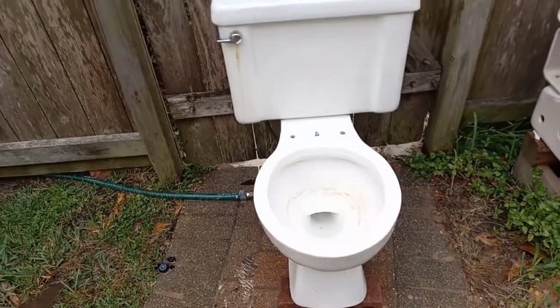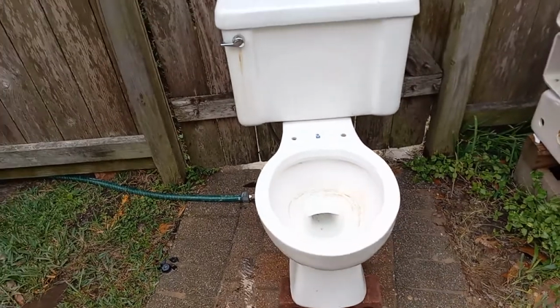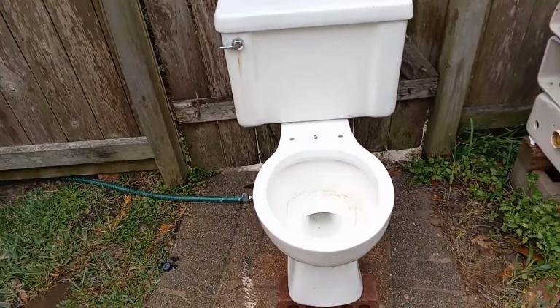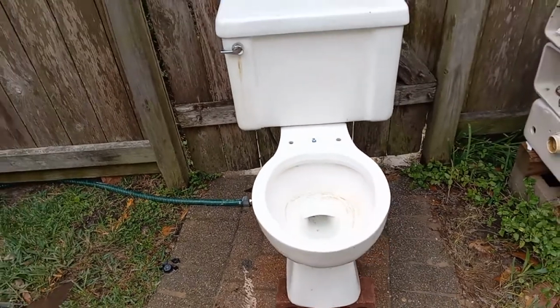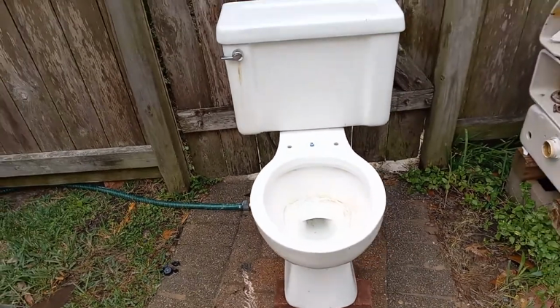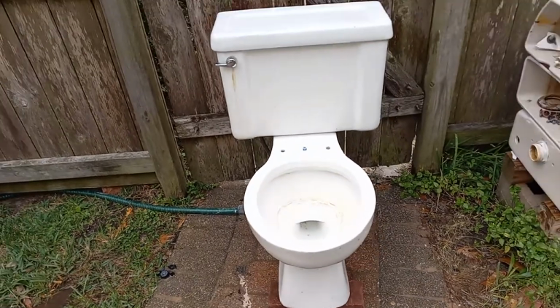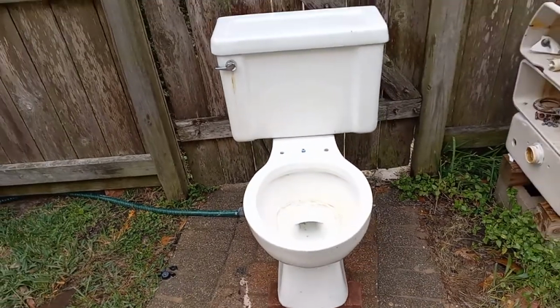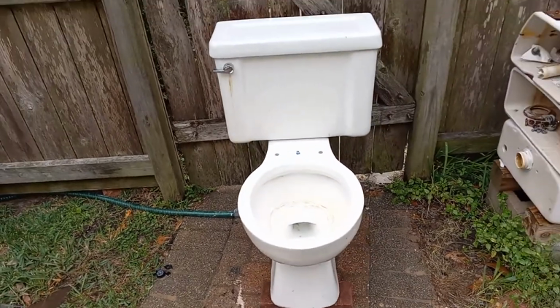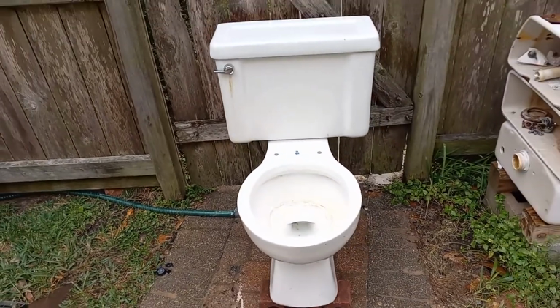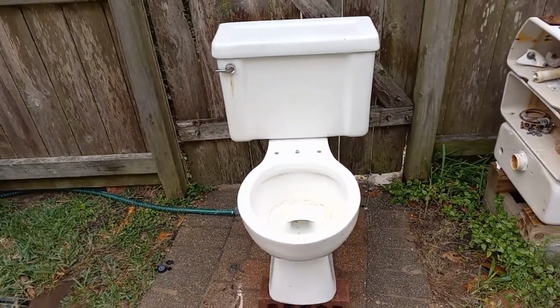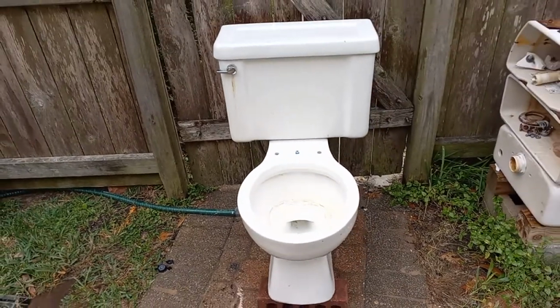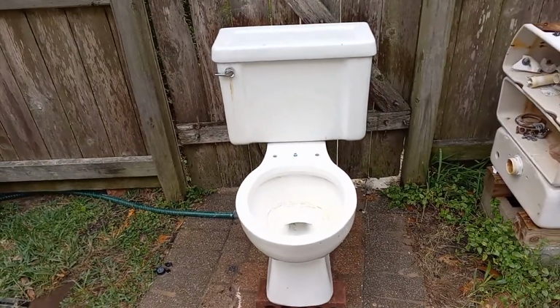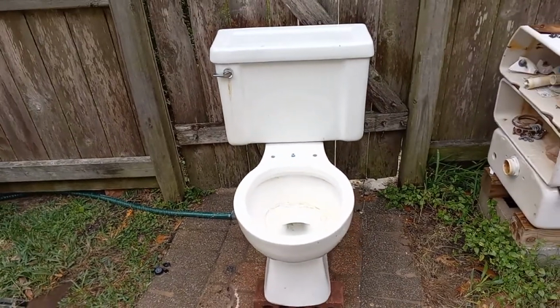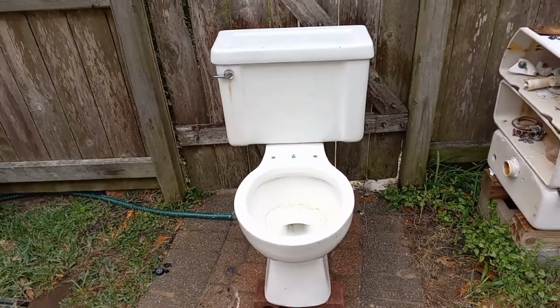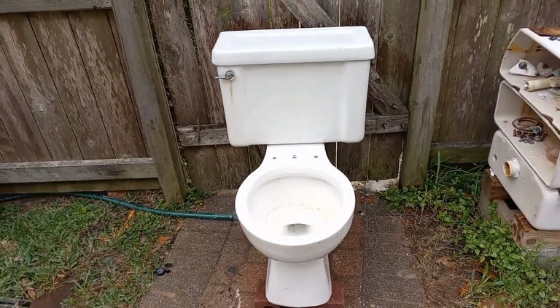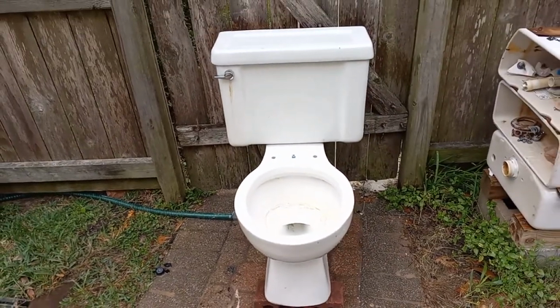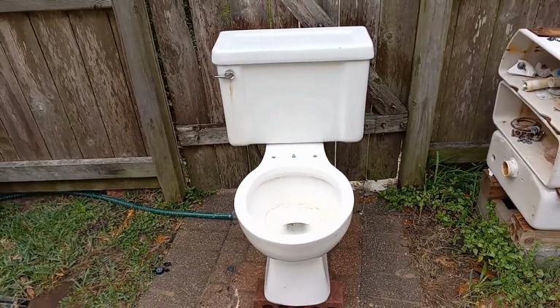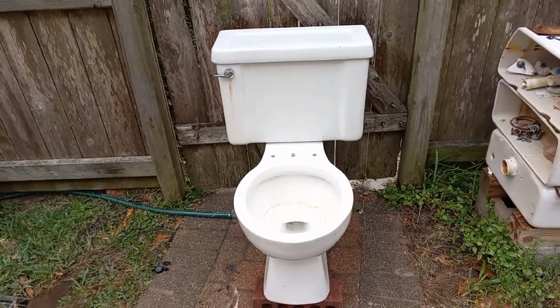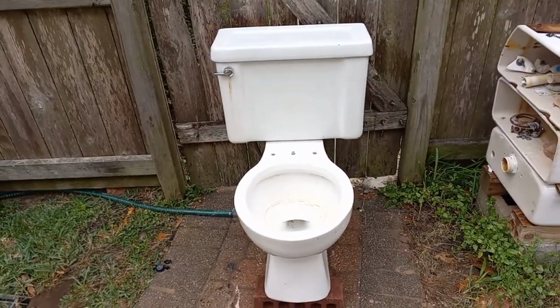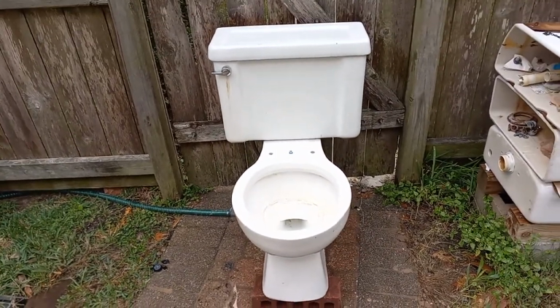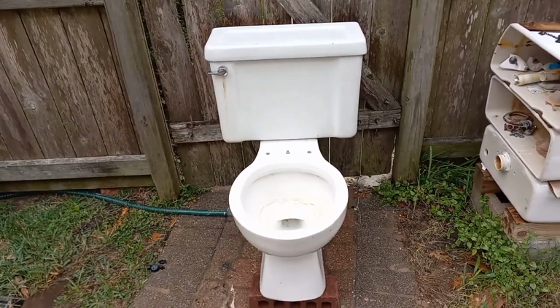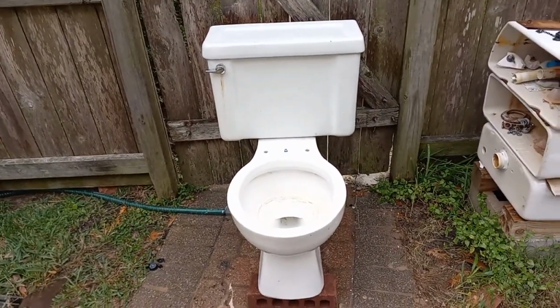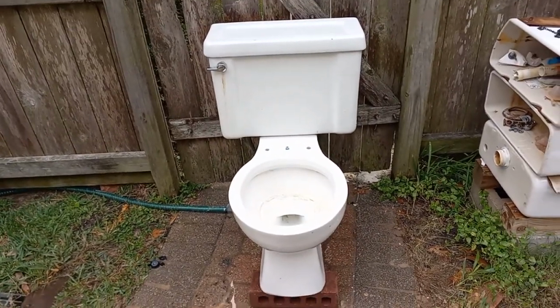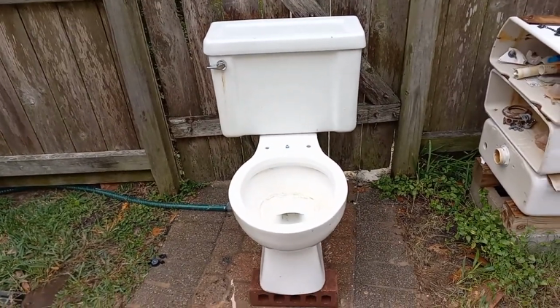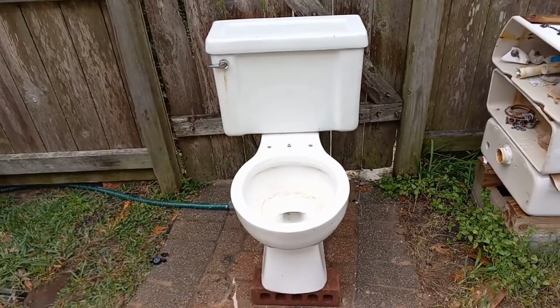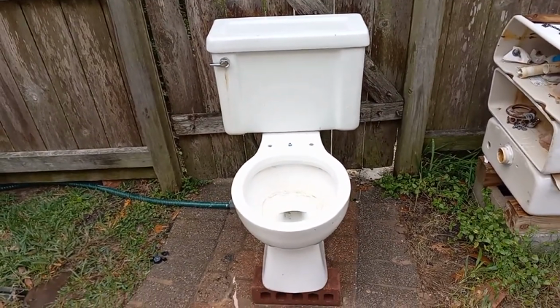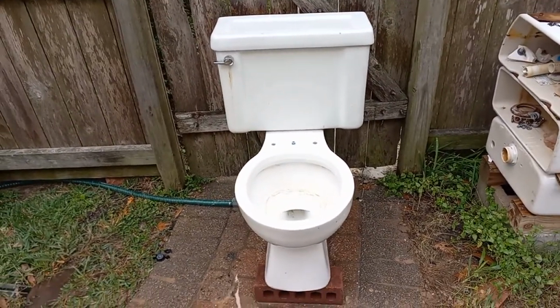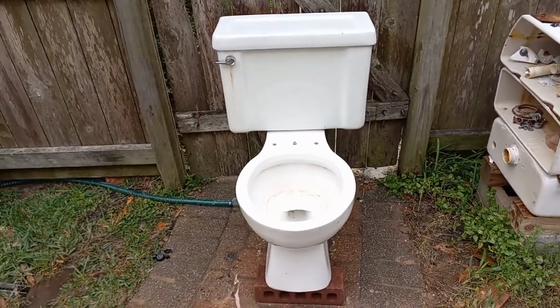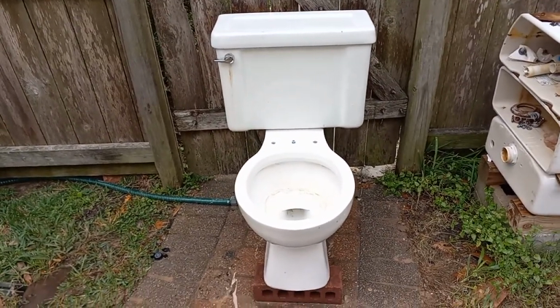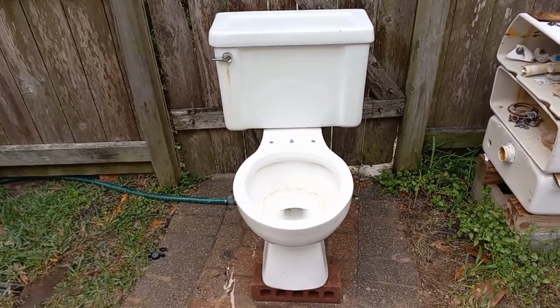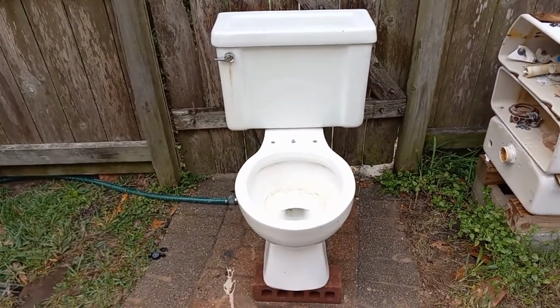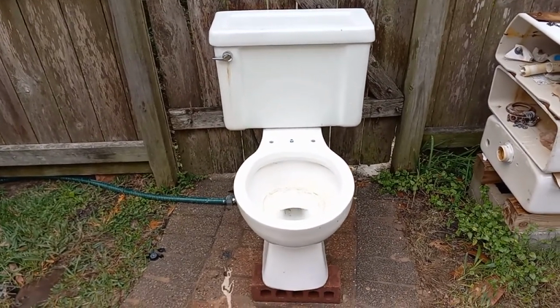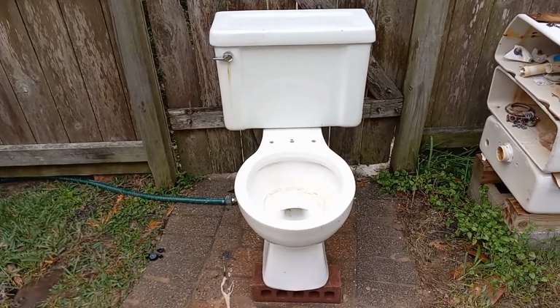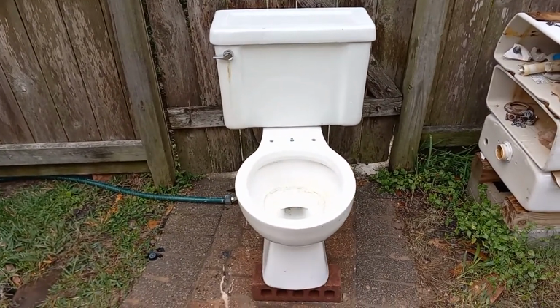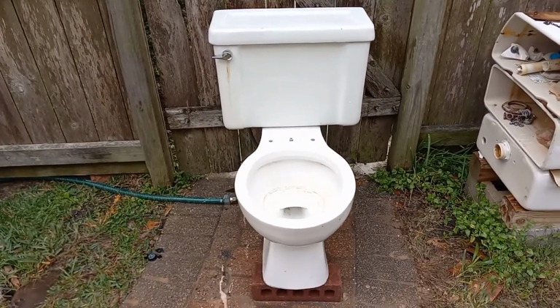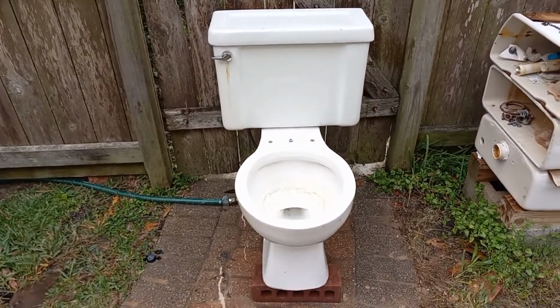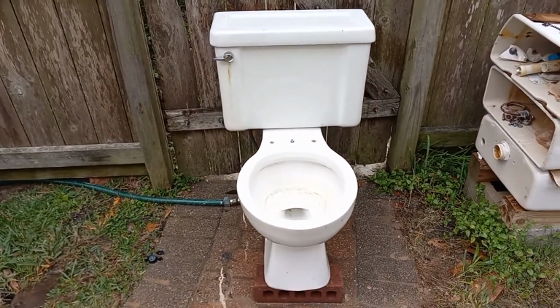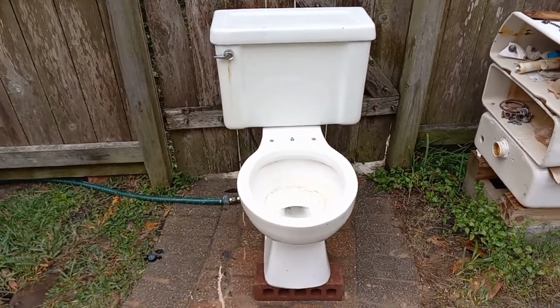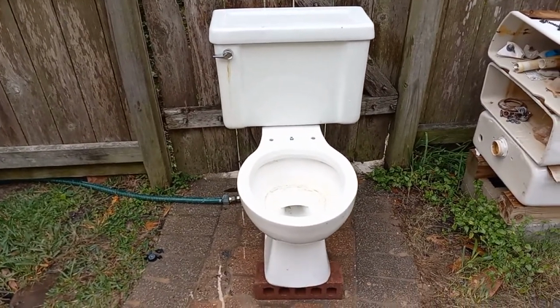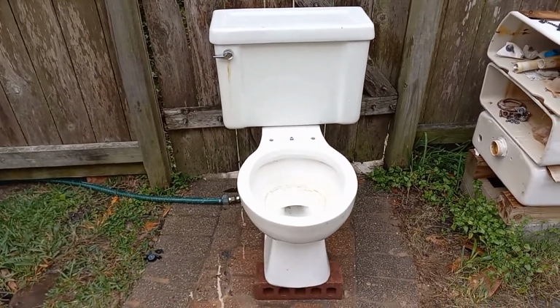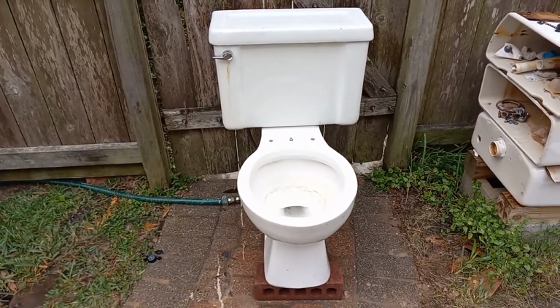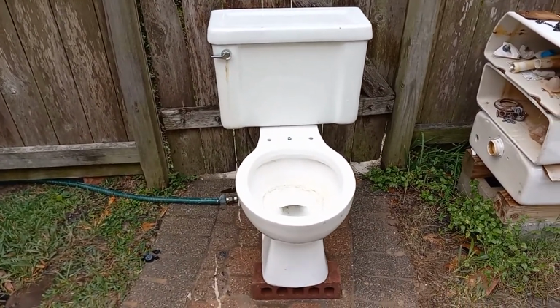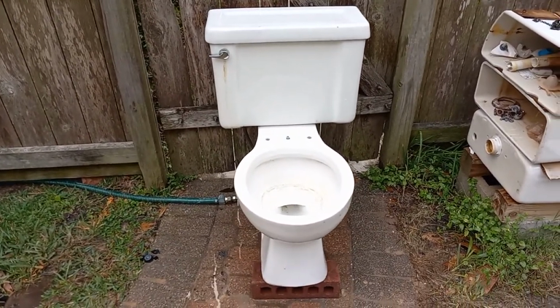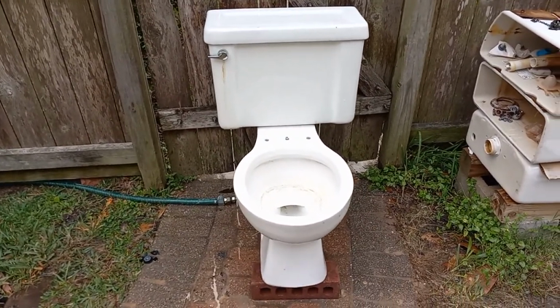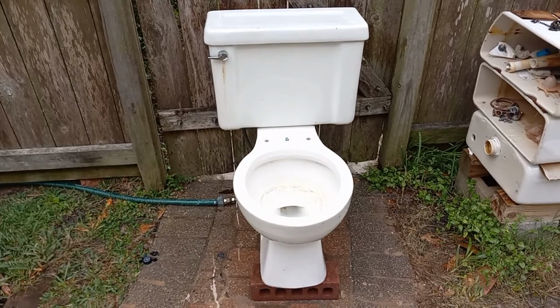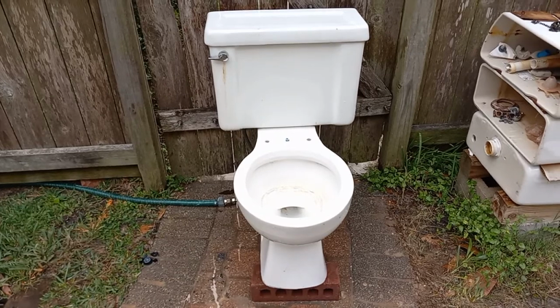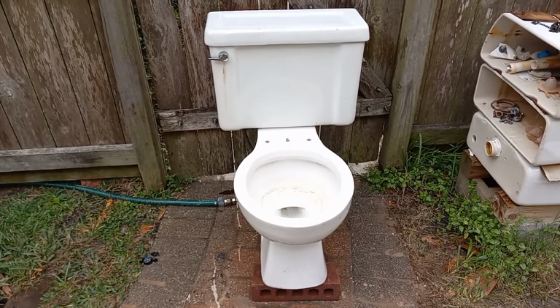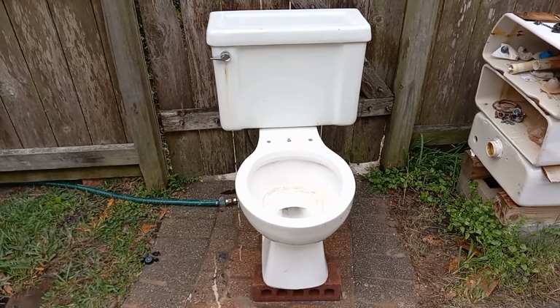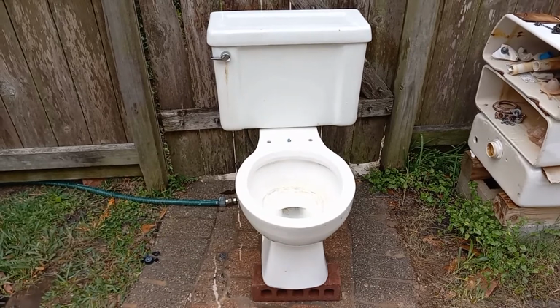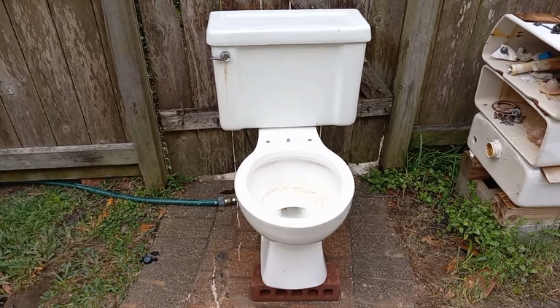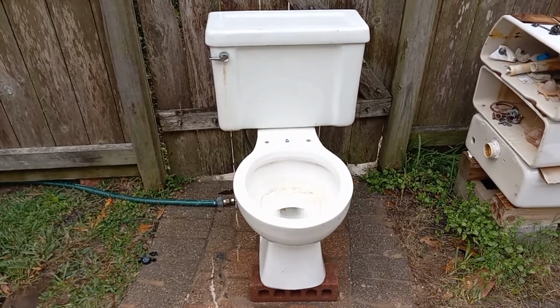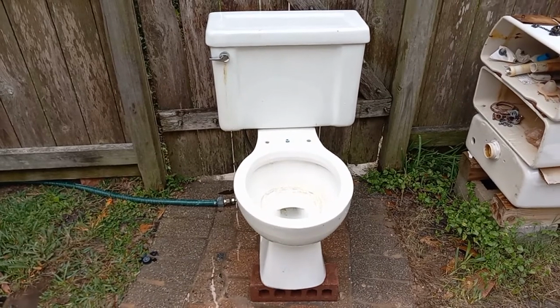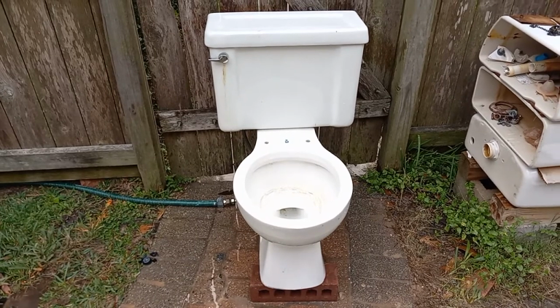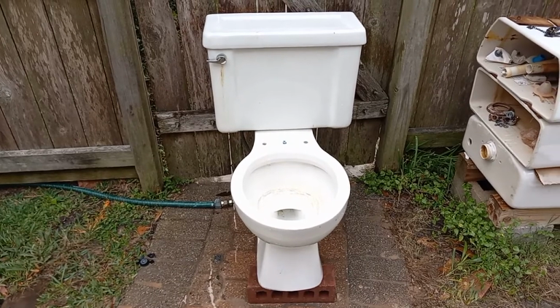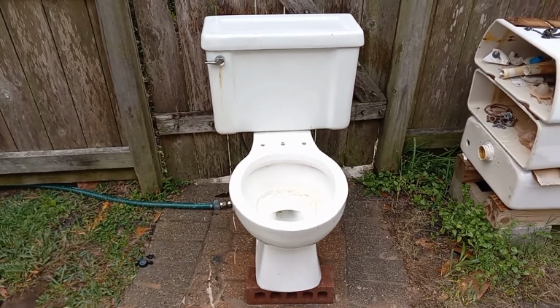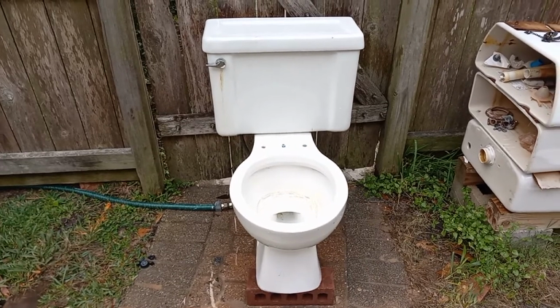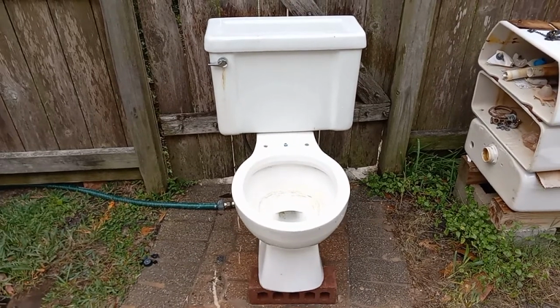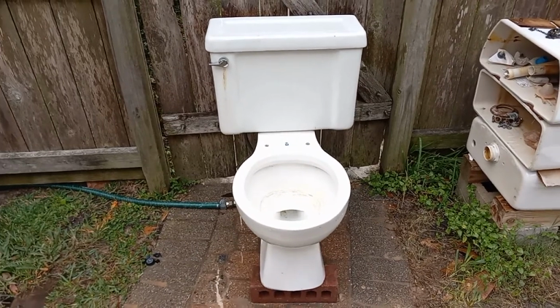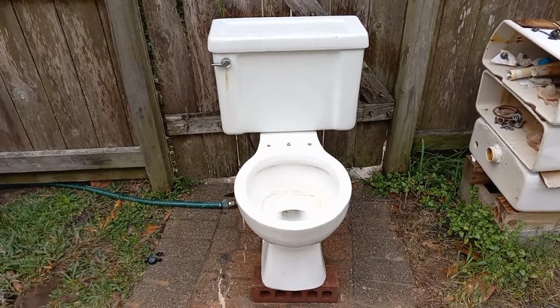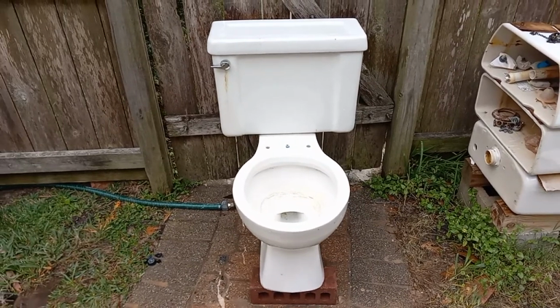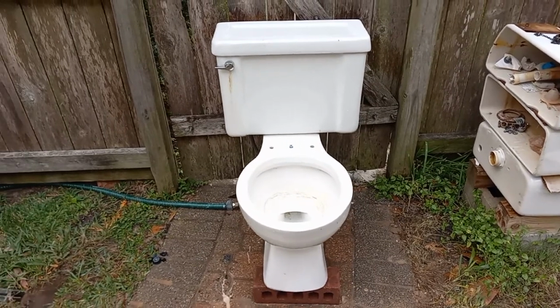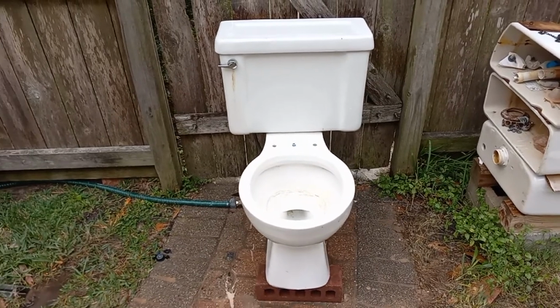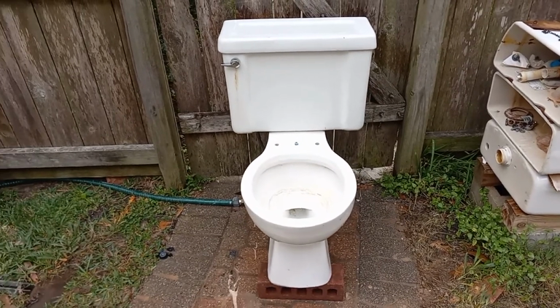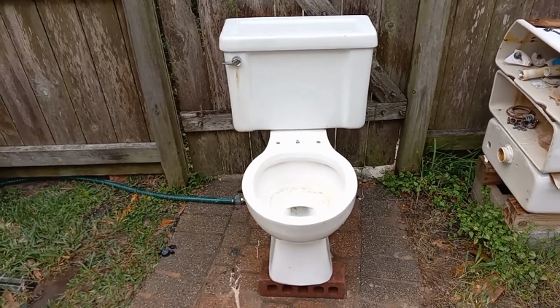The flush on this is pretty good. It could be better, but then again this is probably the cheapest toilet you could have gotten in 1988.